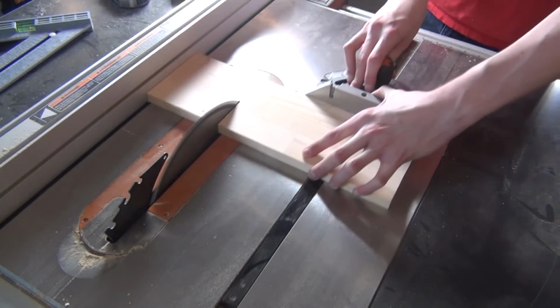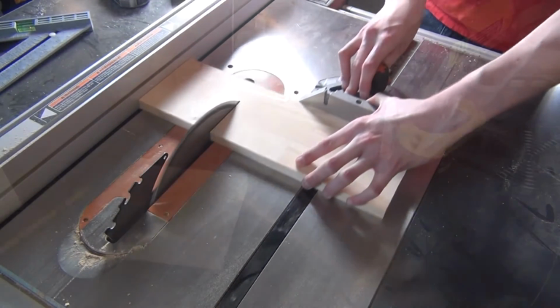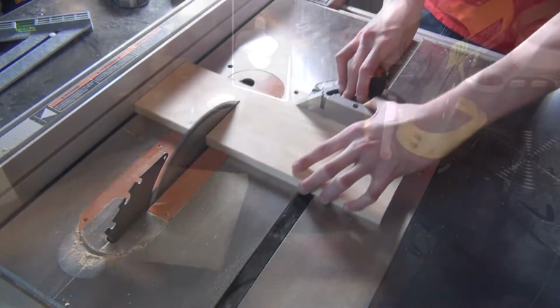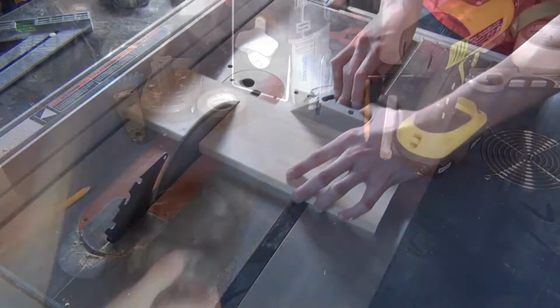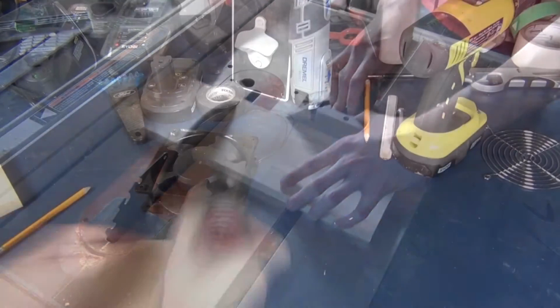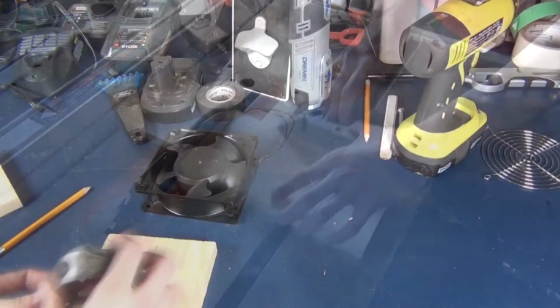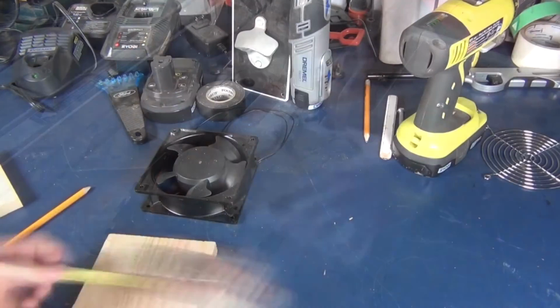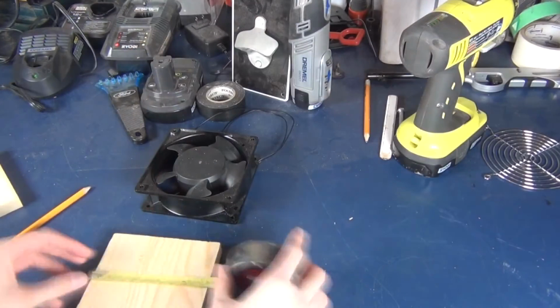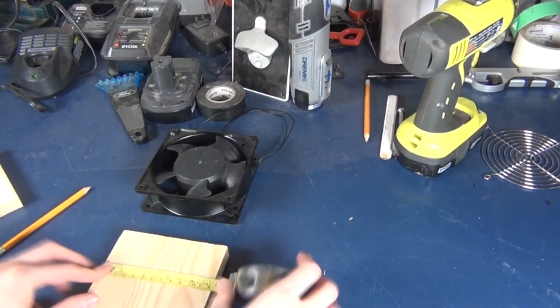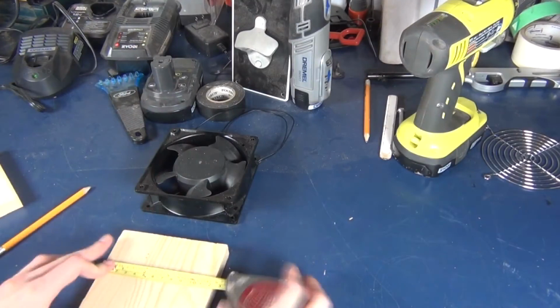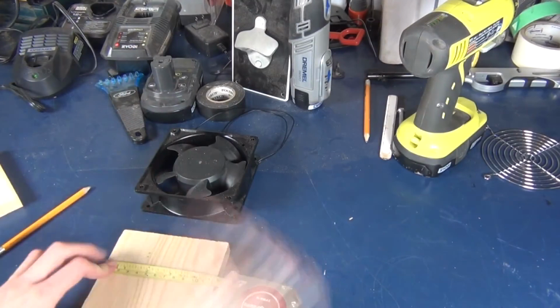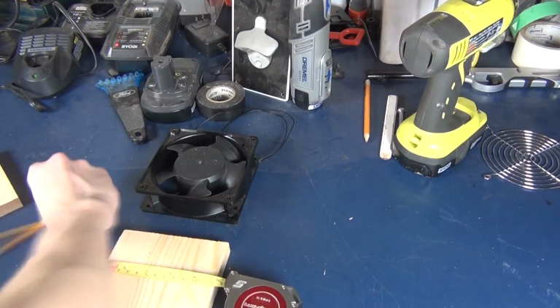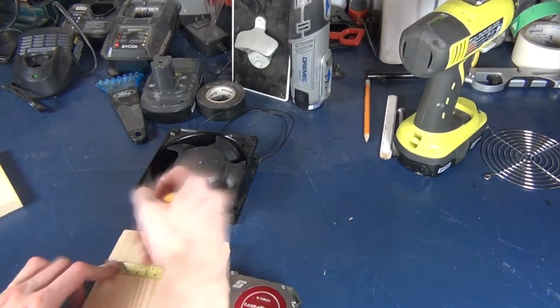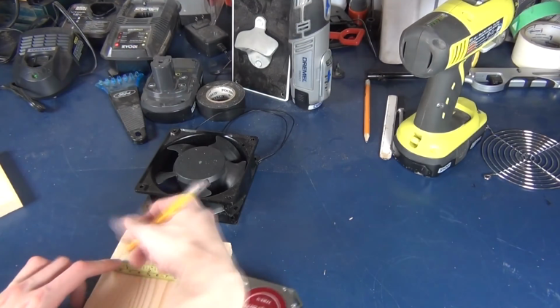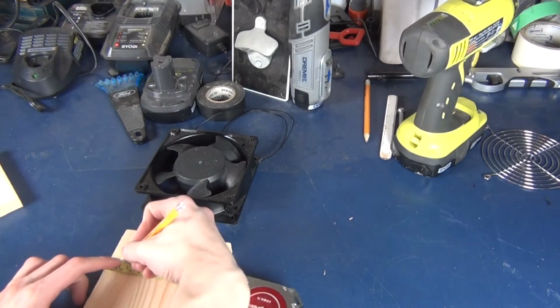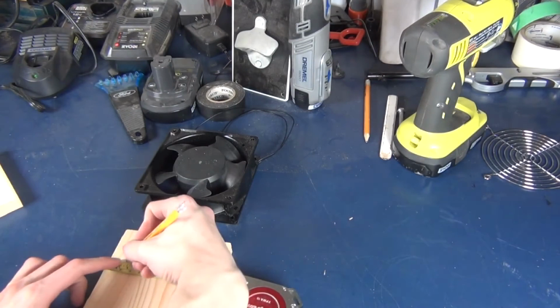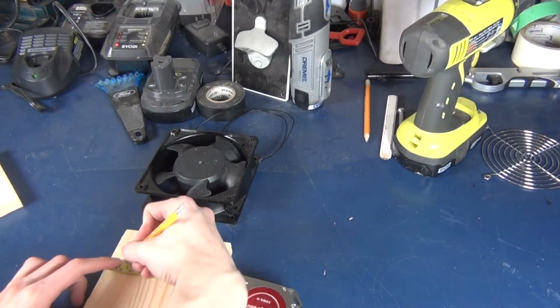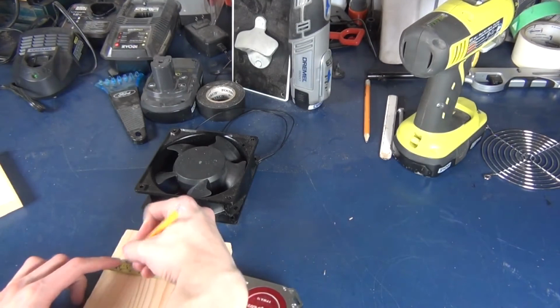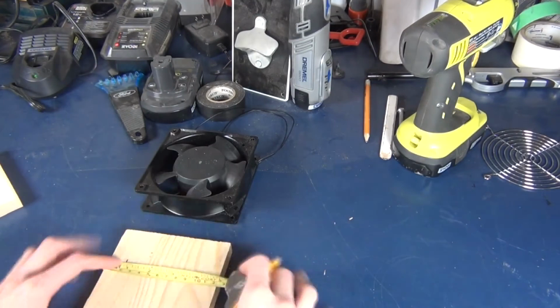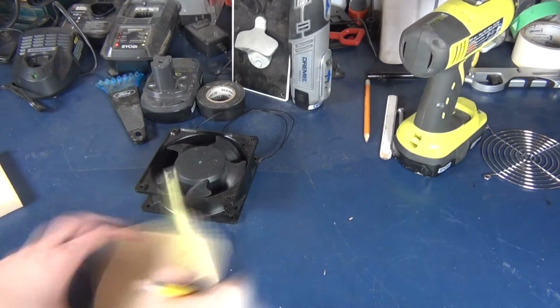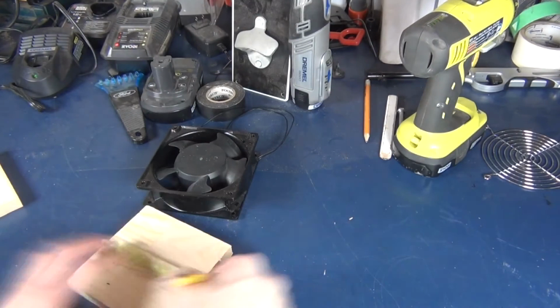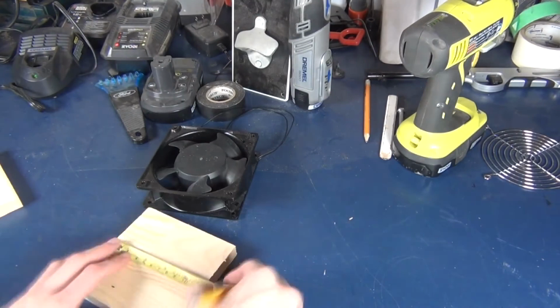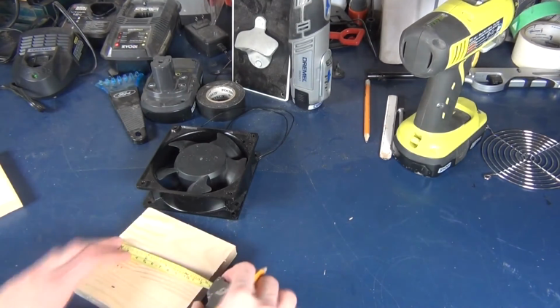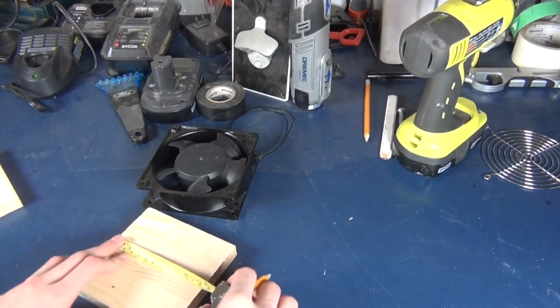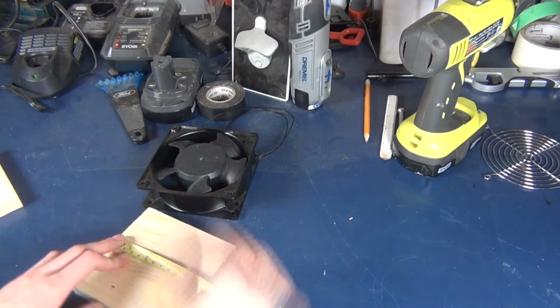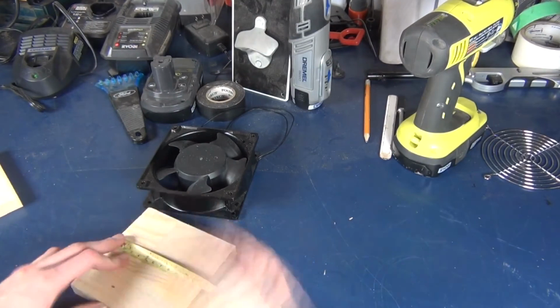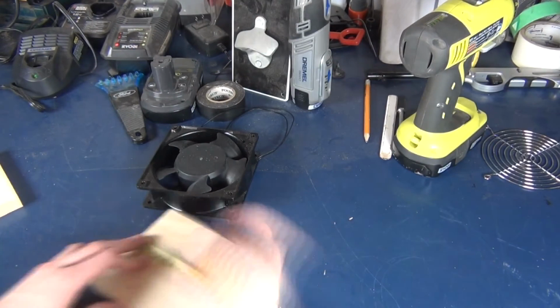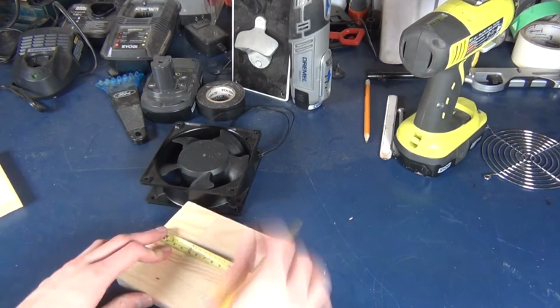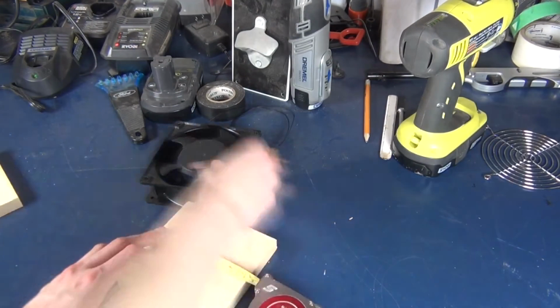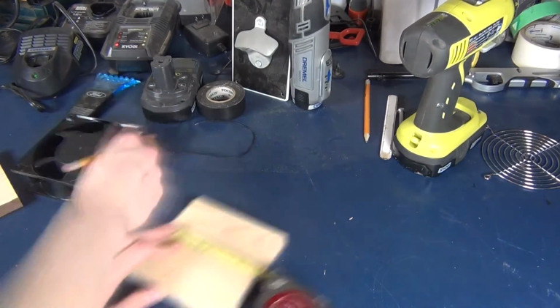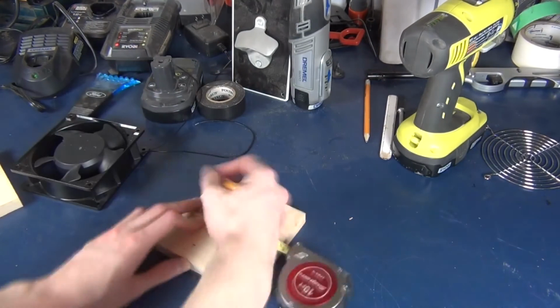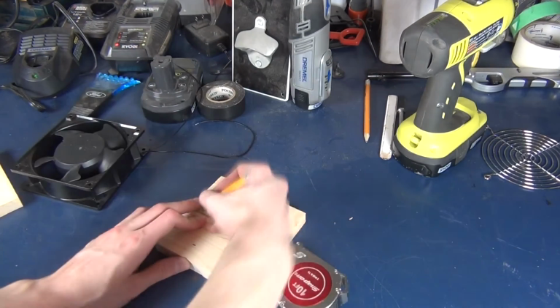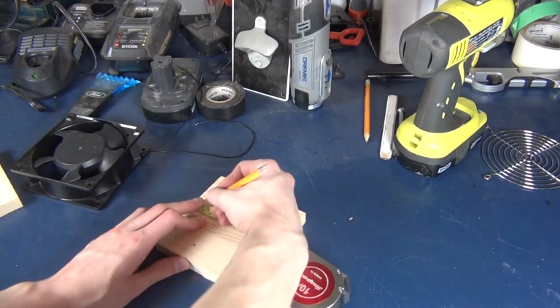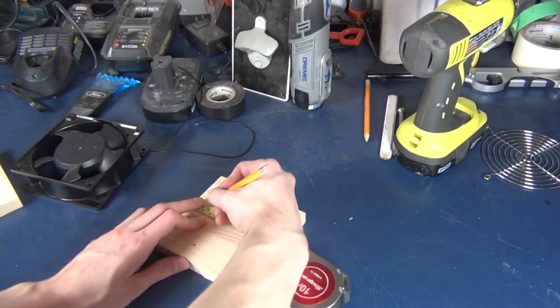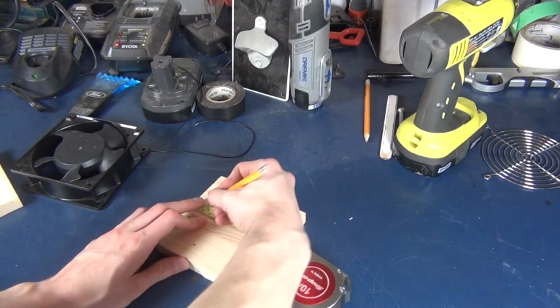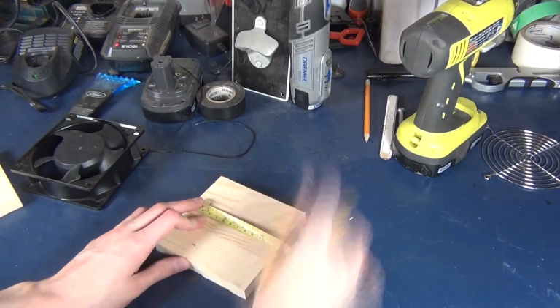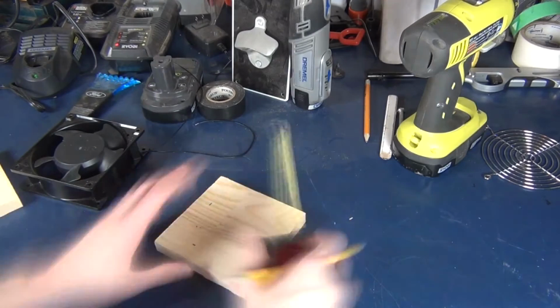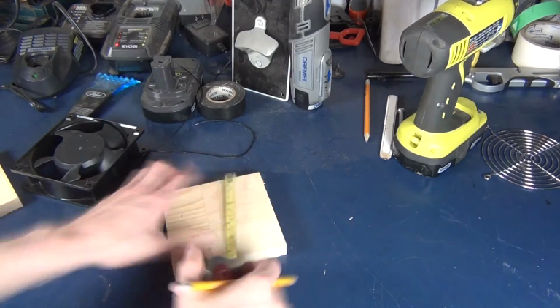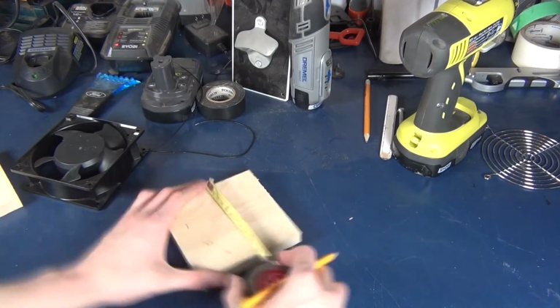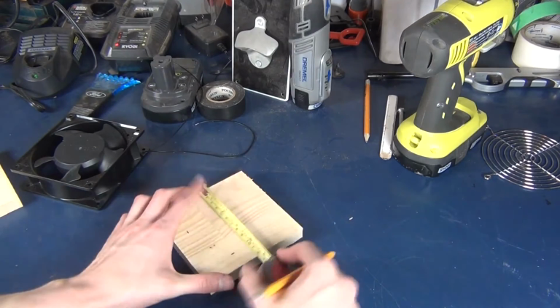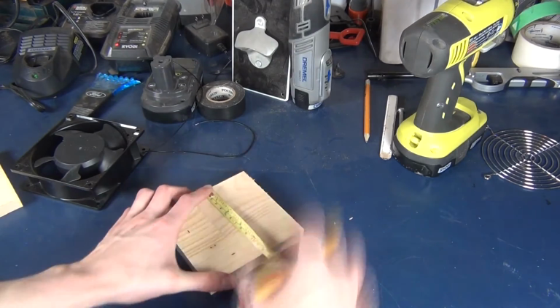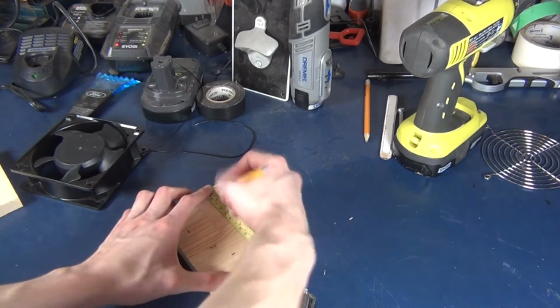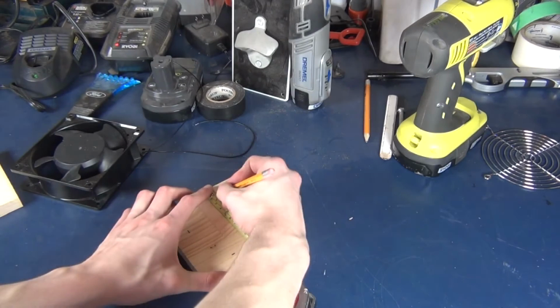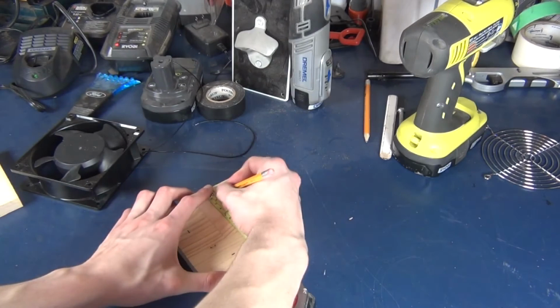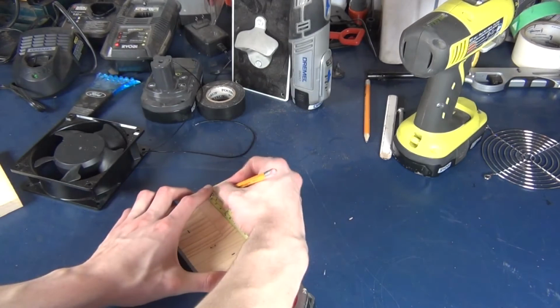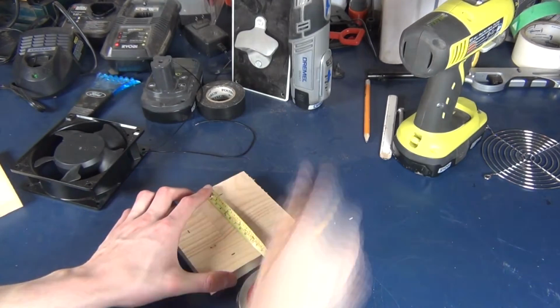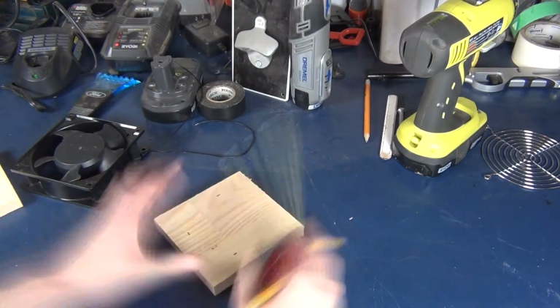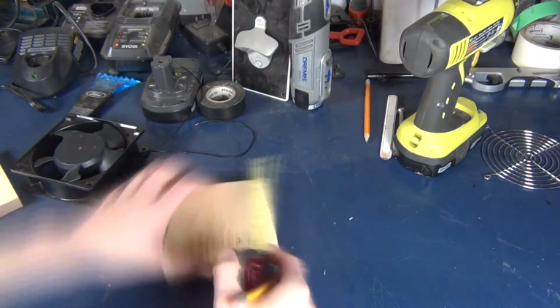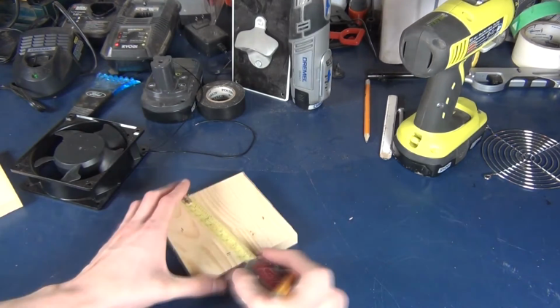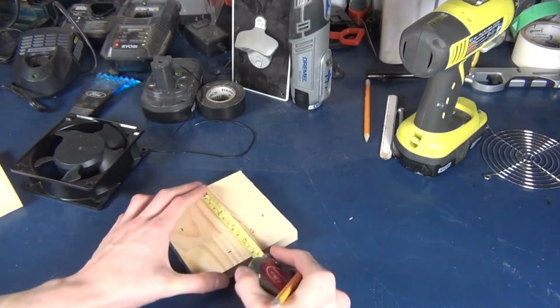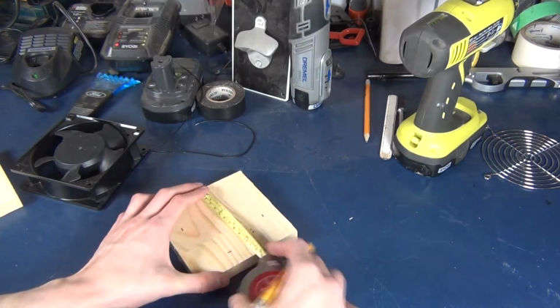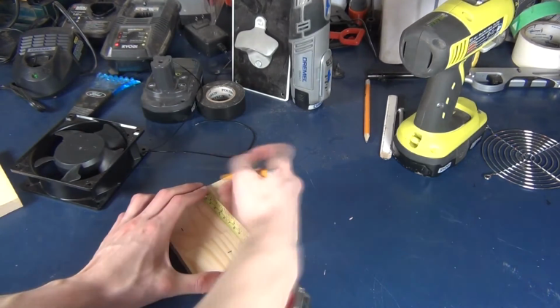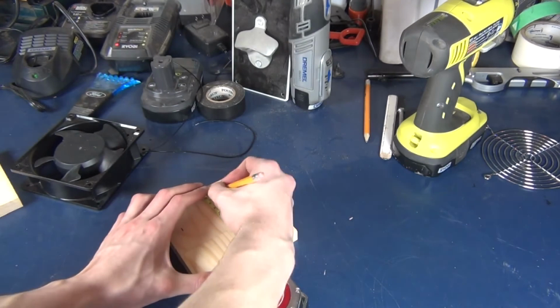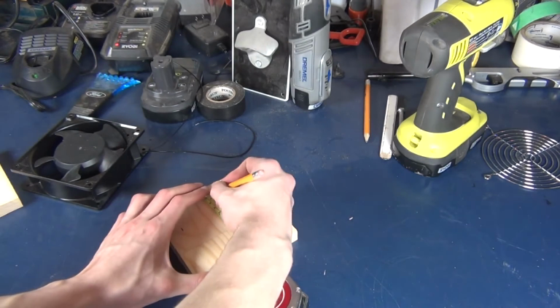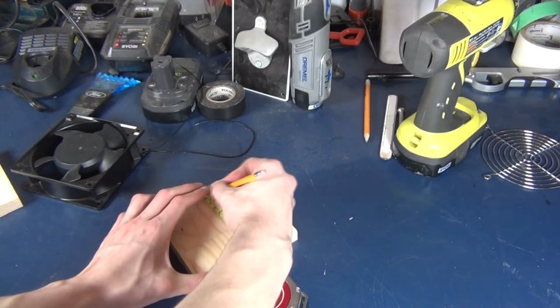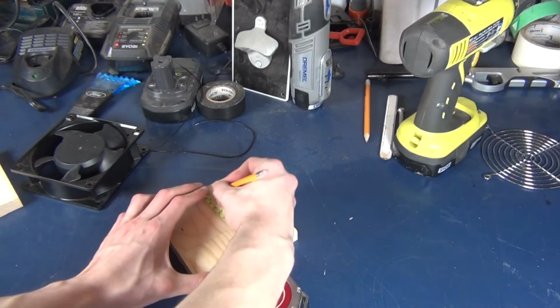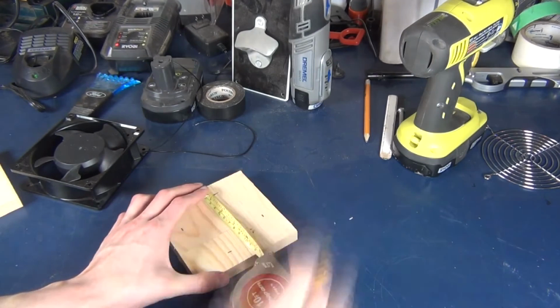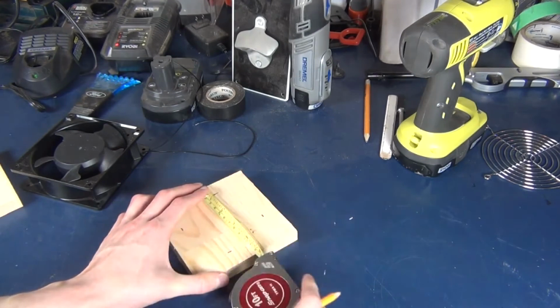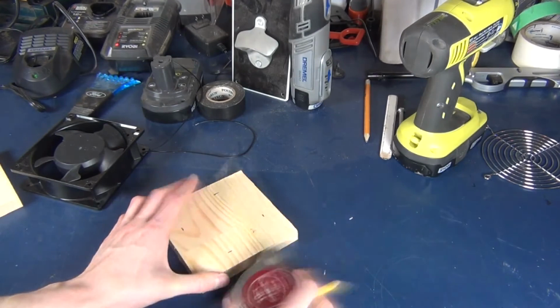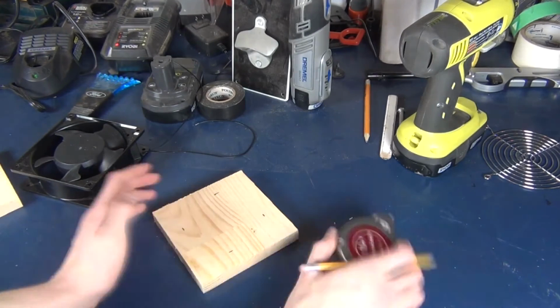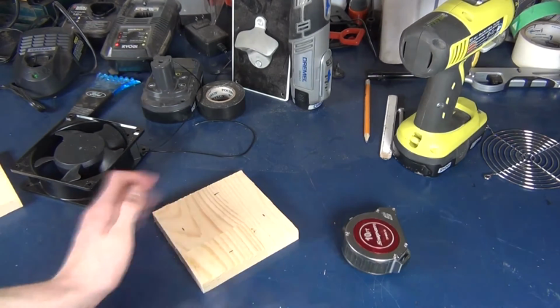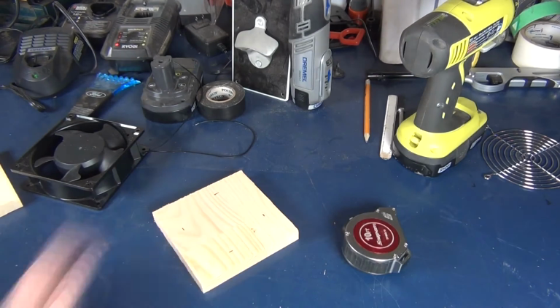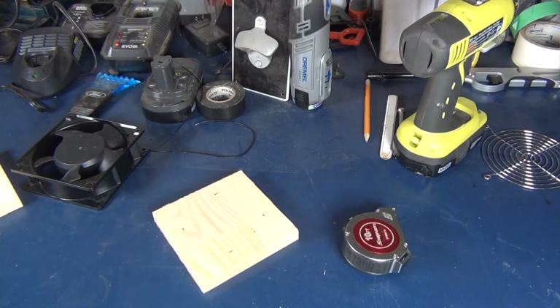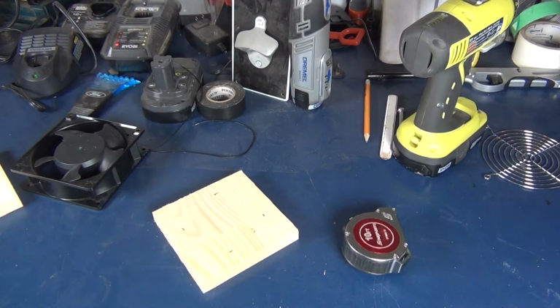After all your pieces are cut out, you're going to want to mark out an area around the piece that is two centimeters from the edge and cut out the center.